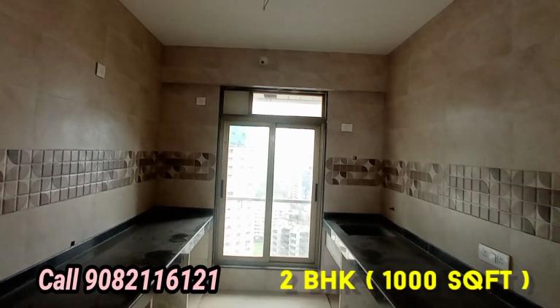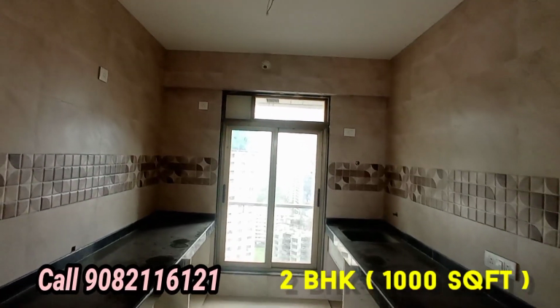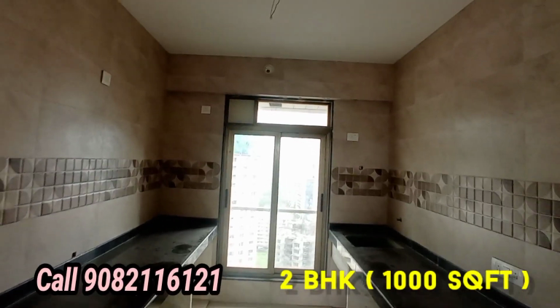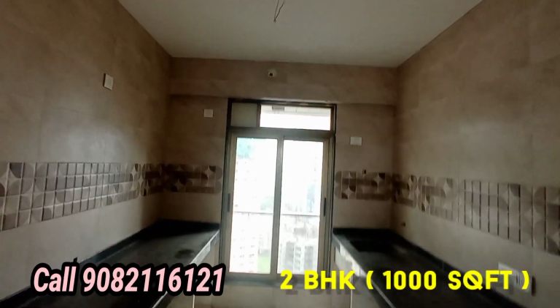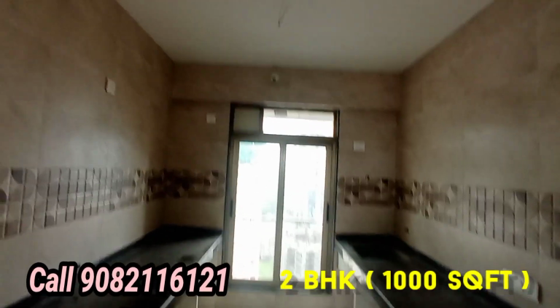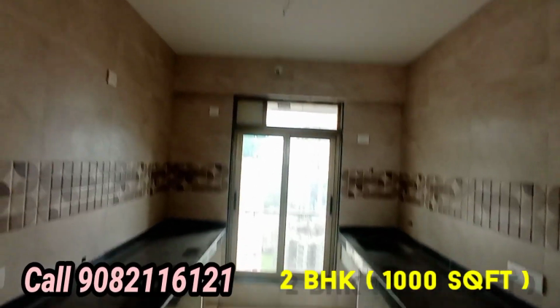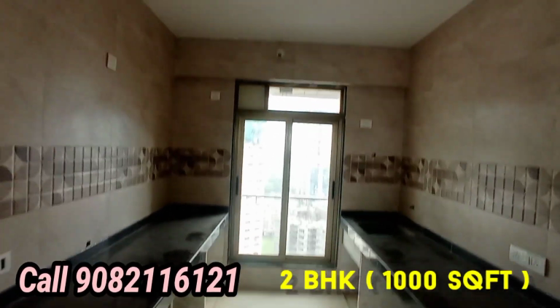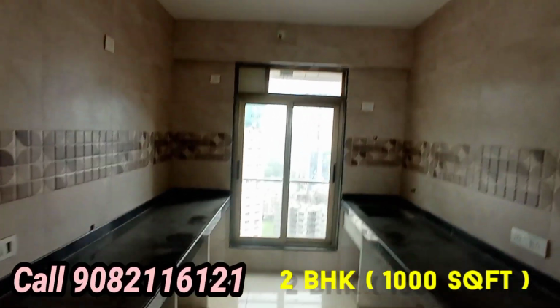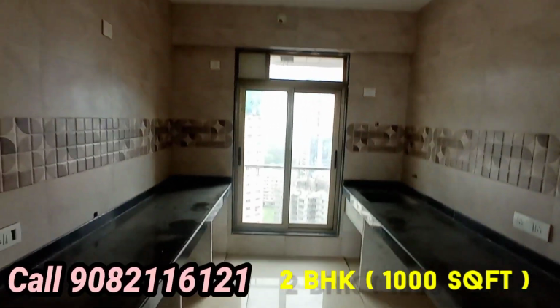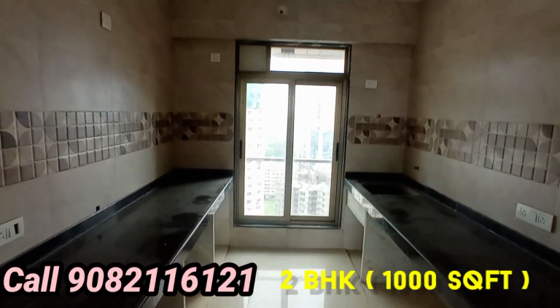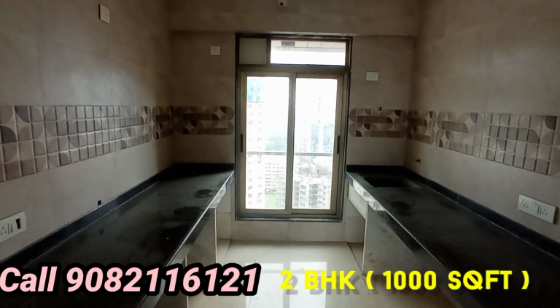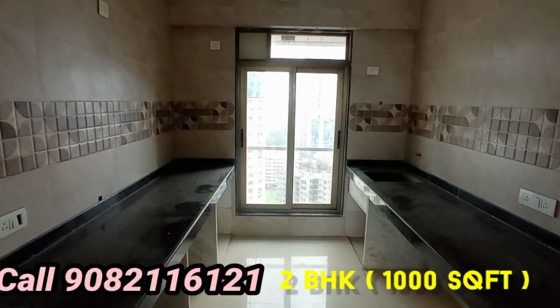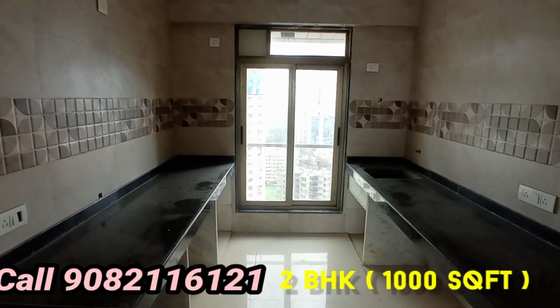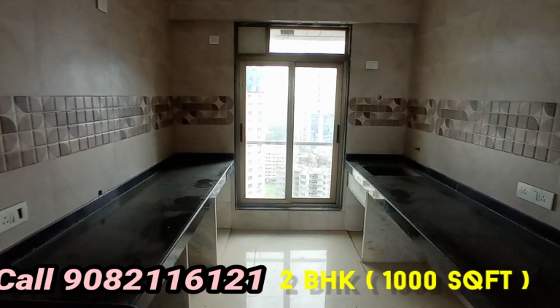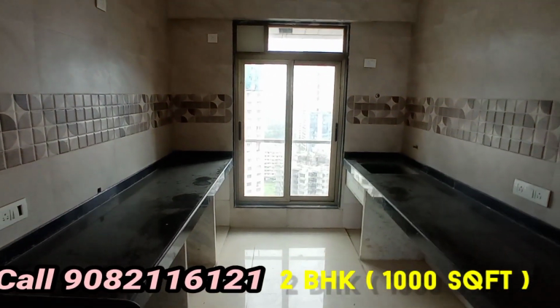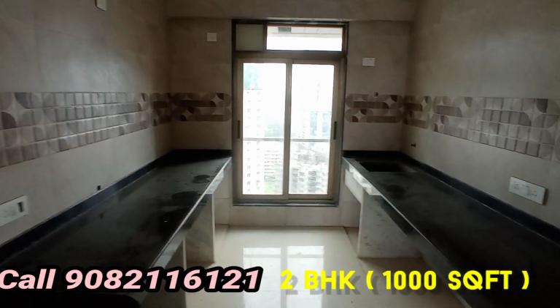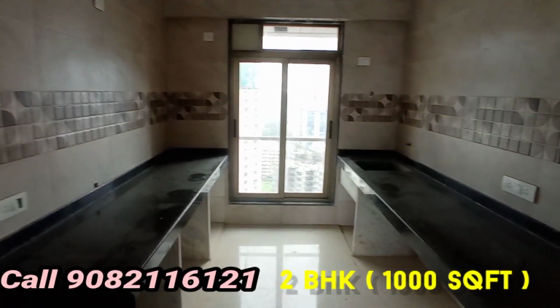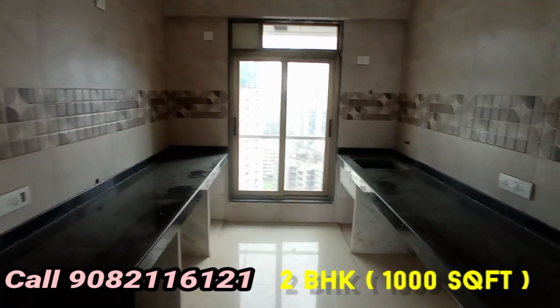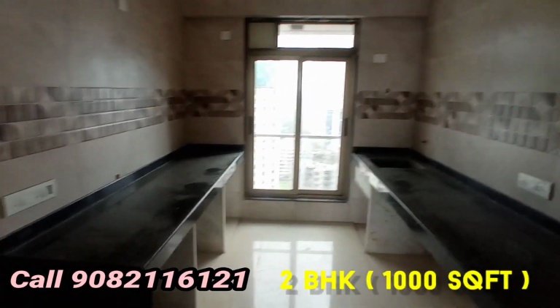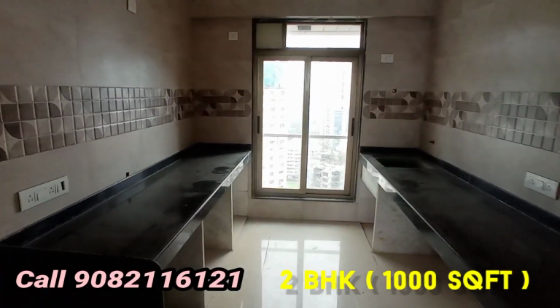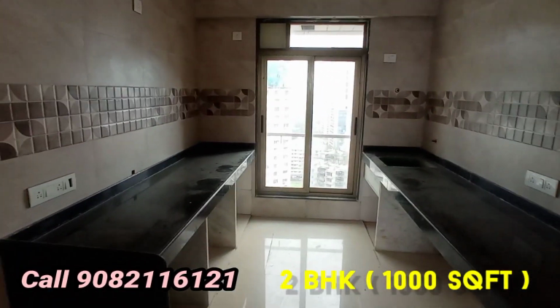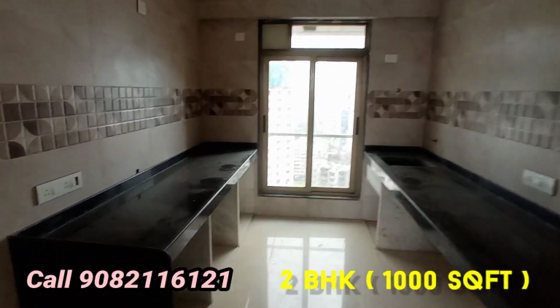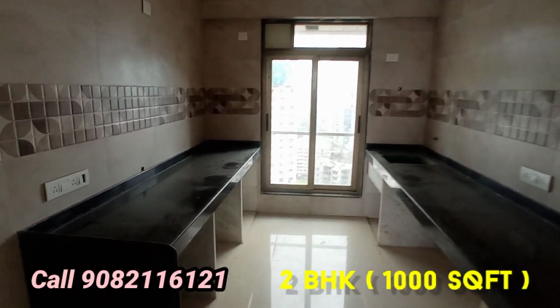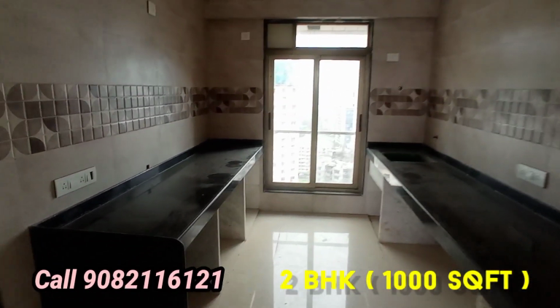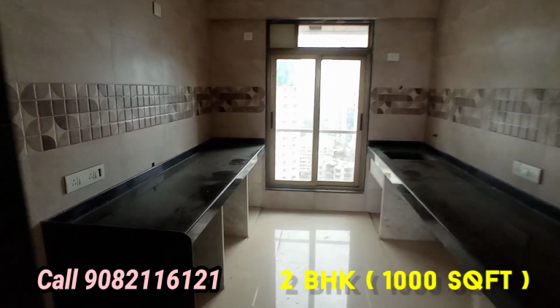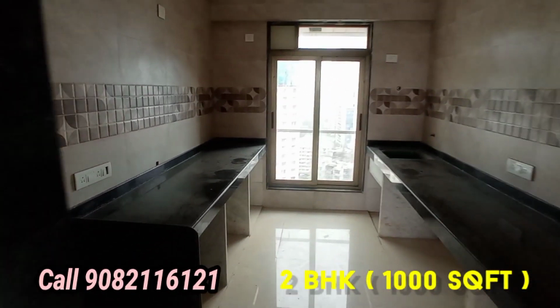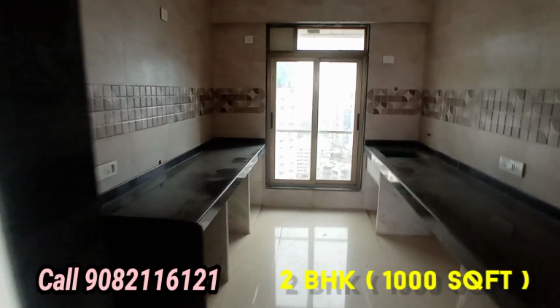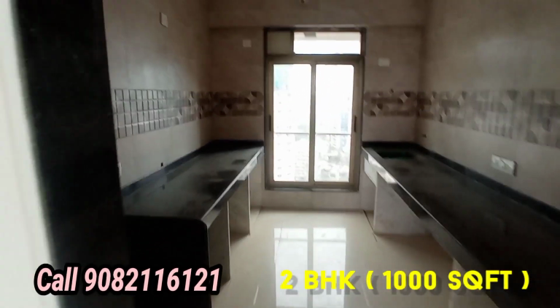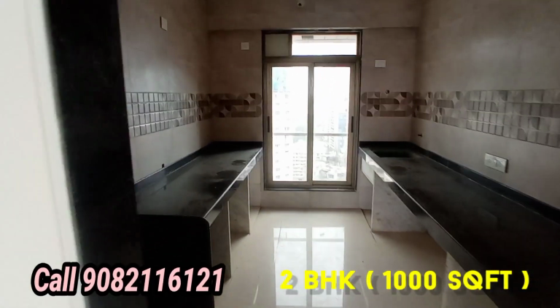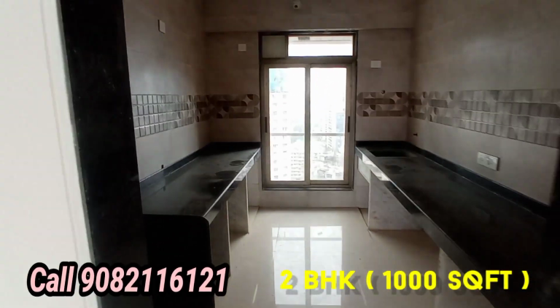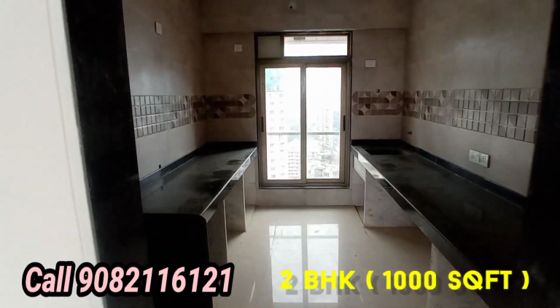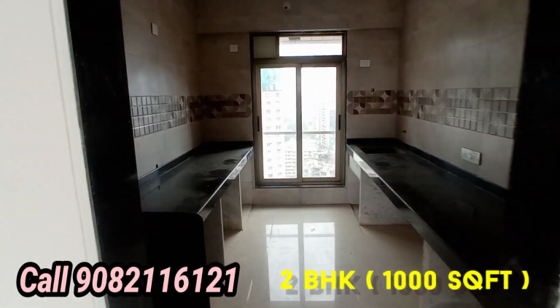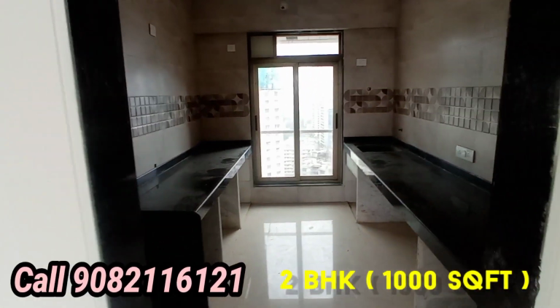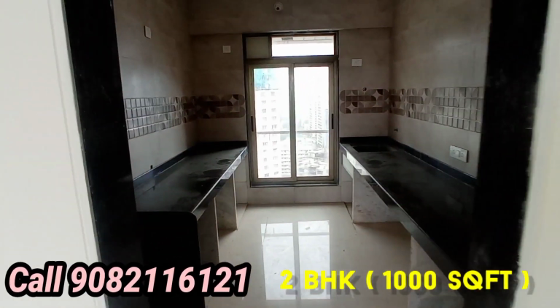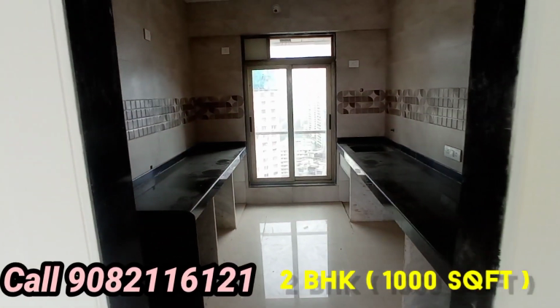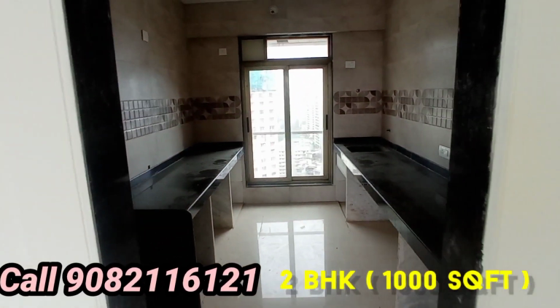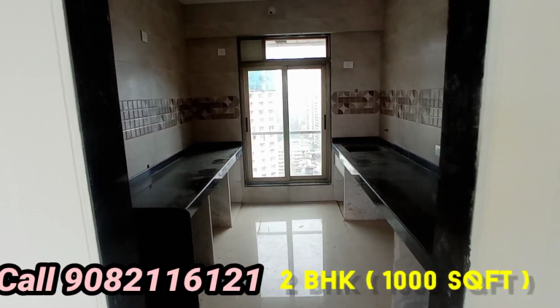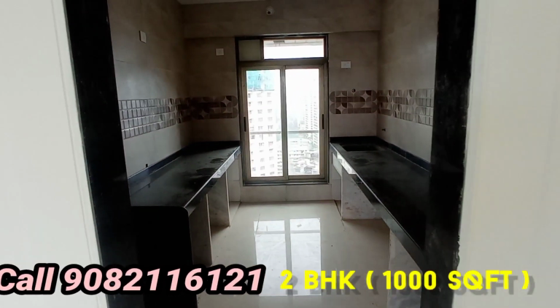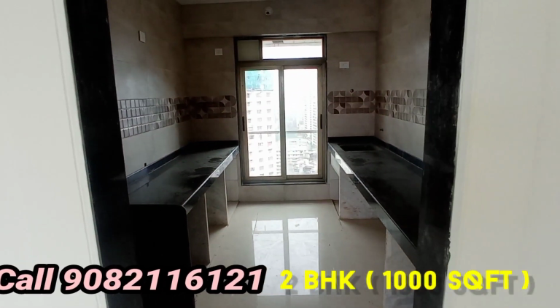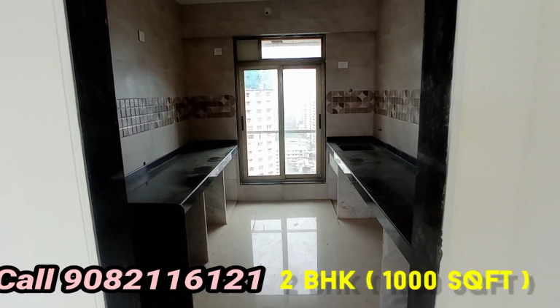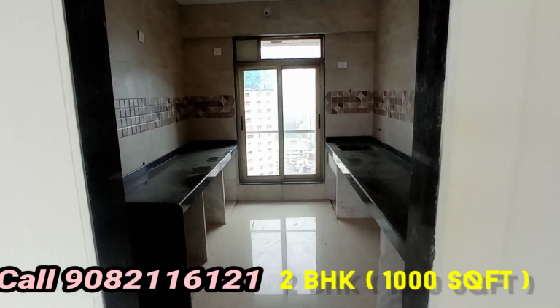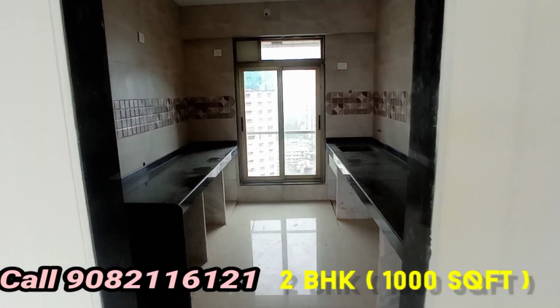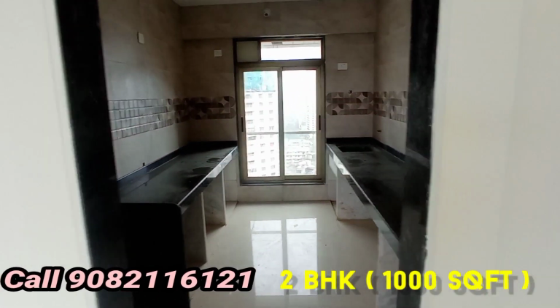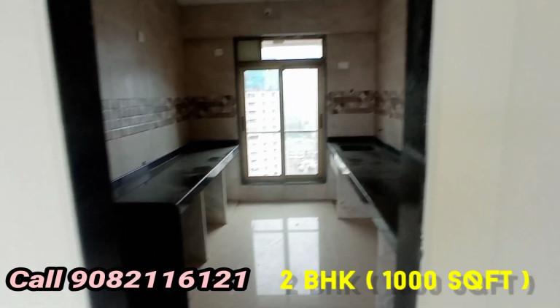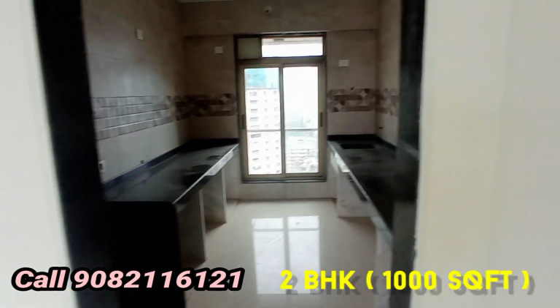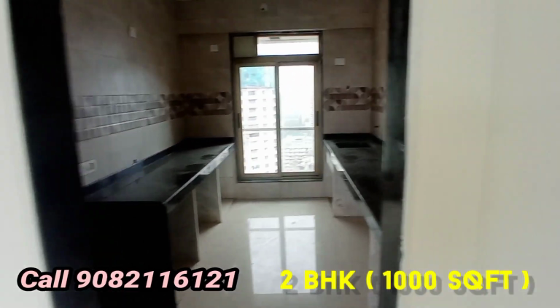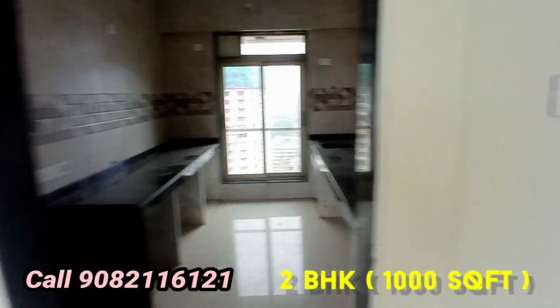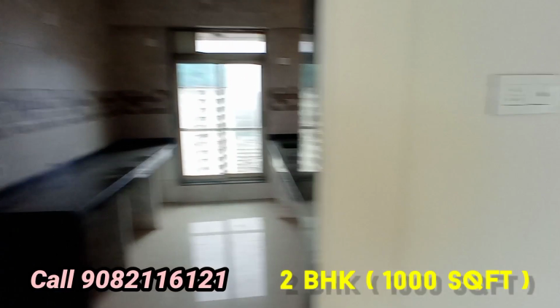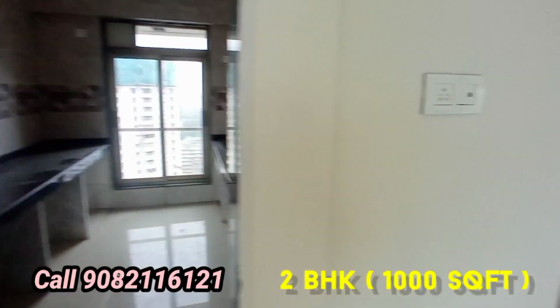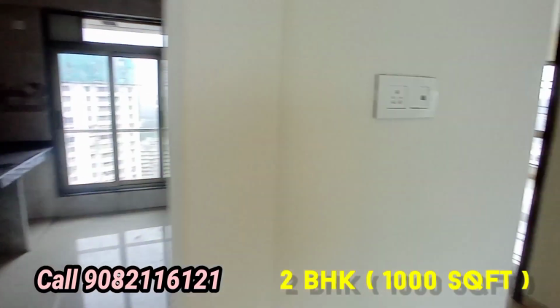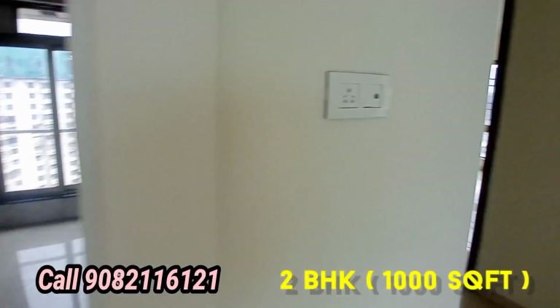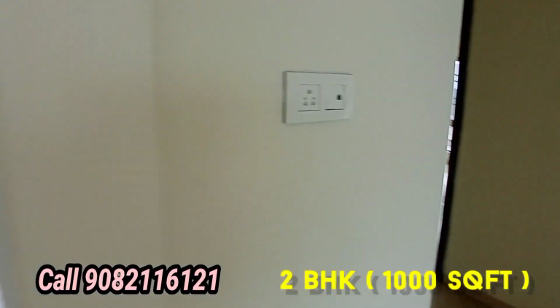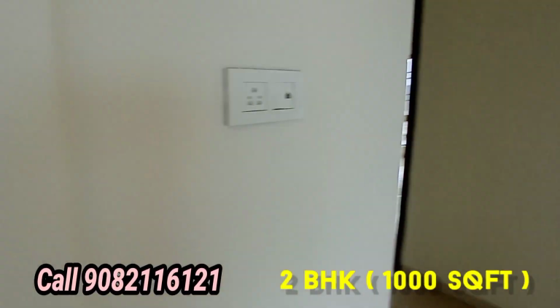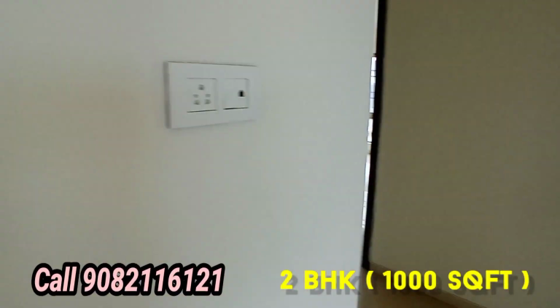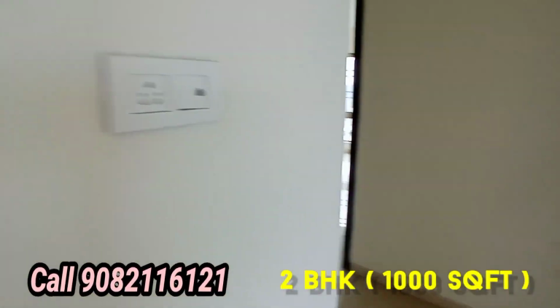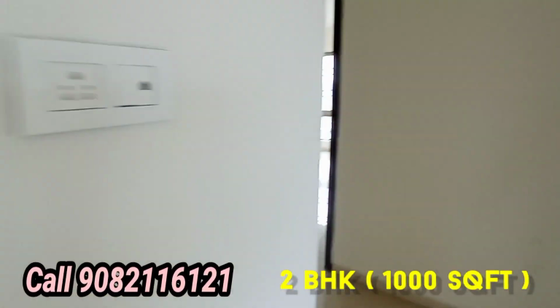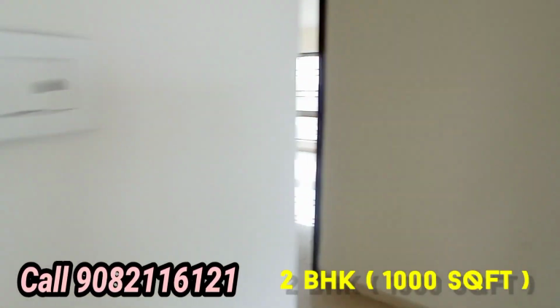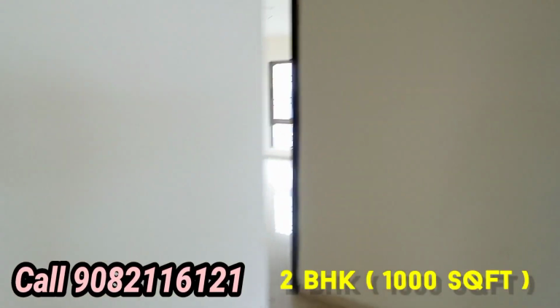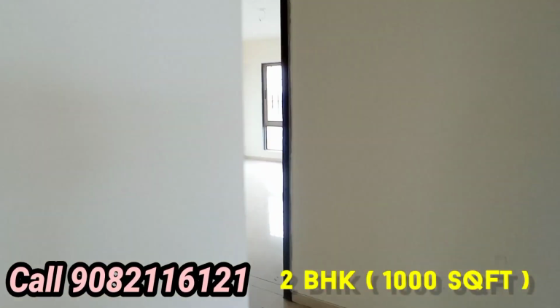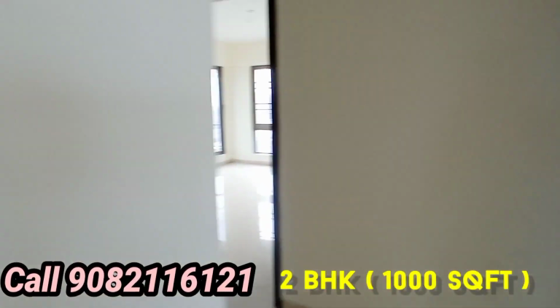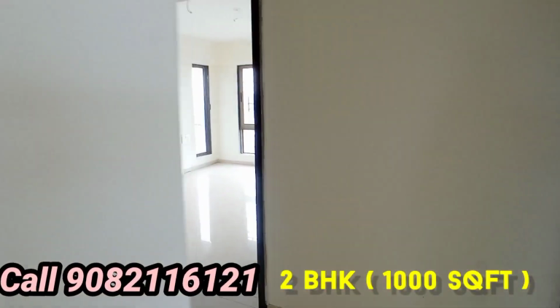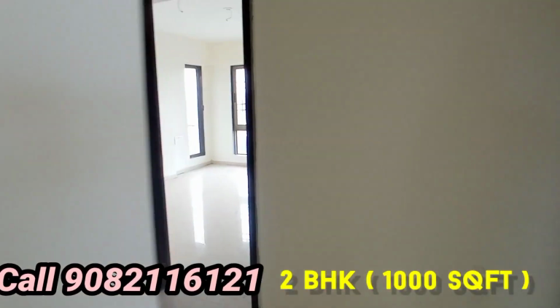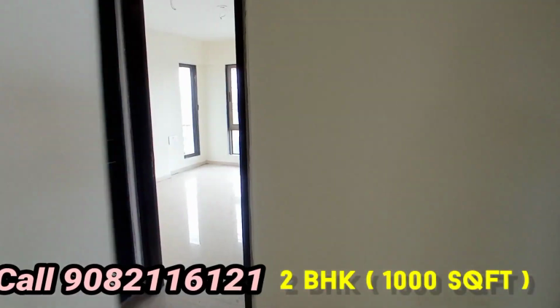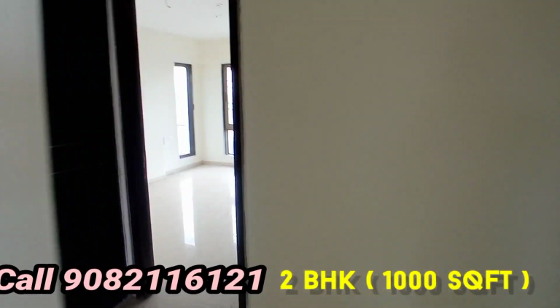This is the kitchen area — look around the kitchen, it's spacious, a very big and spacious area.